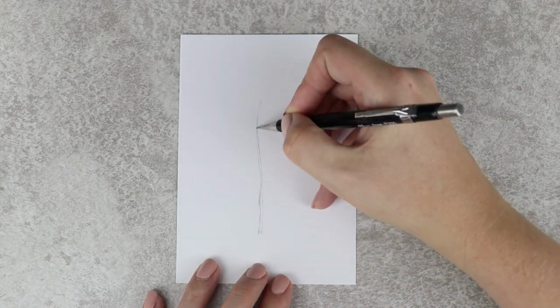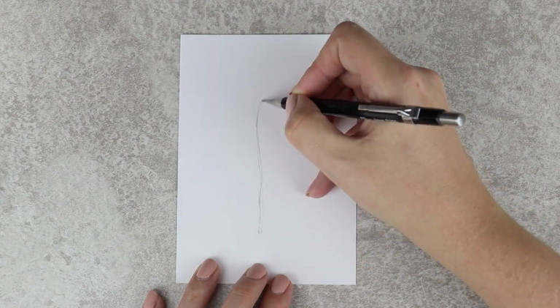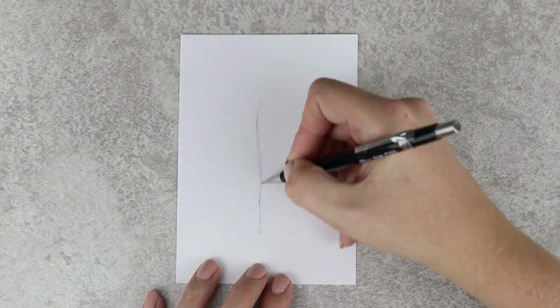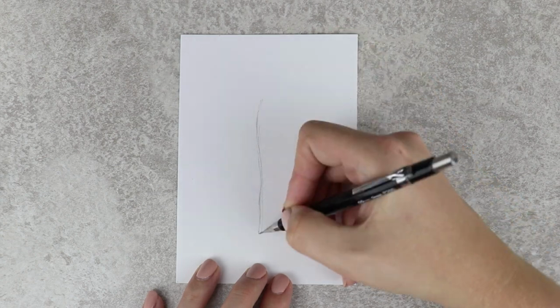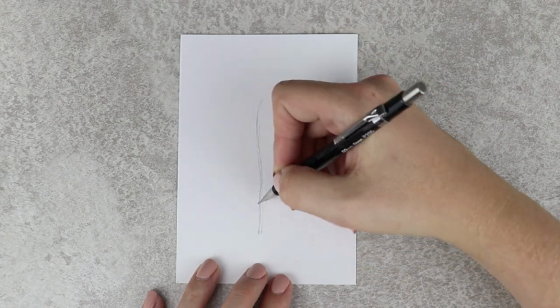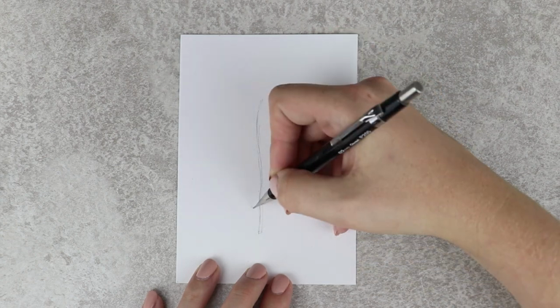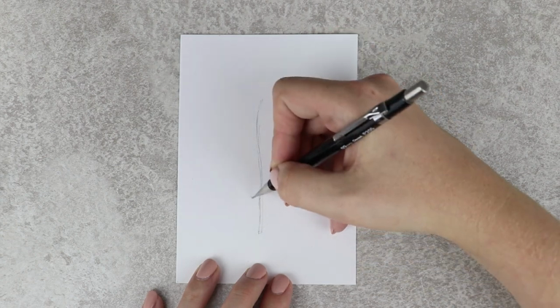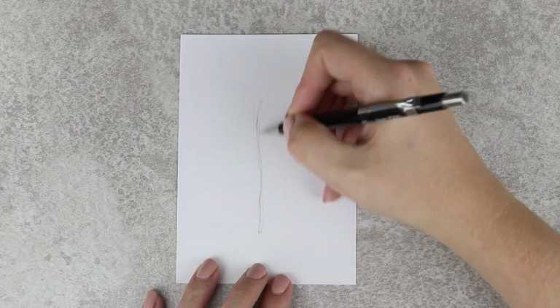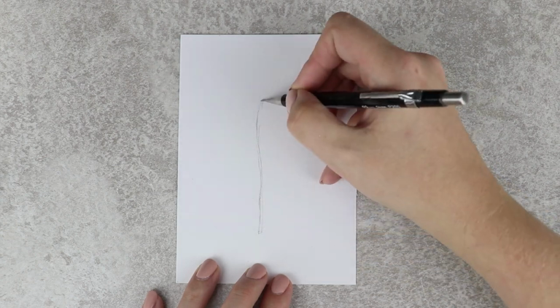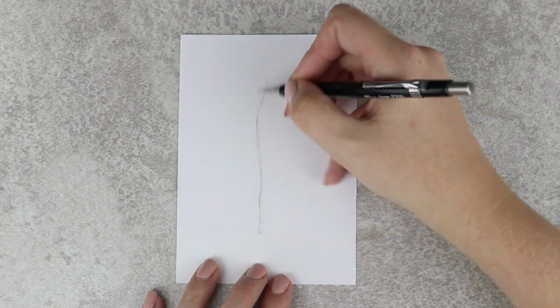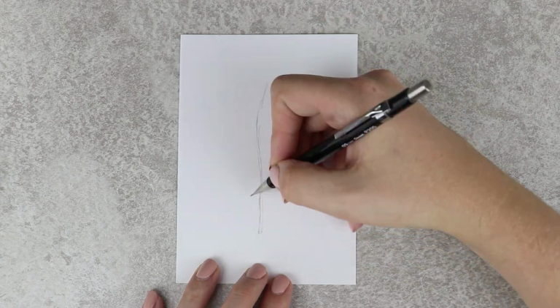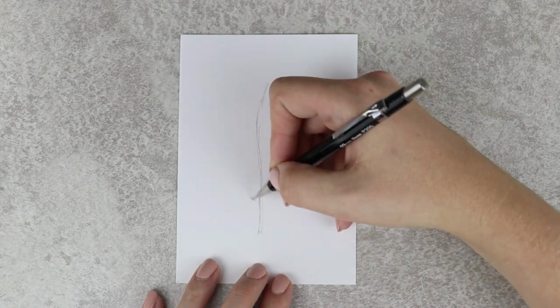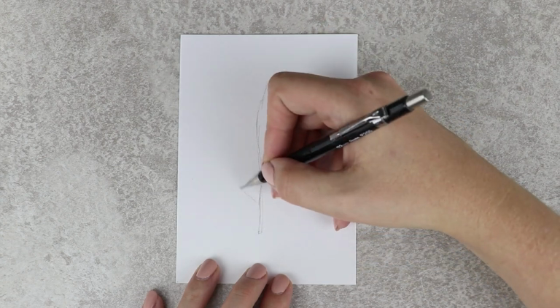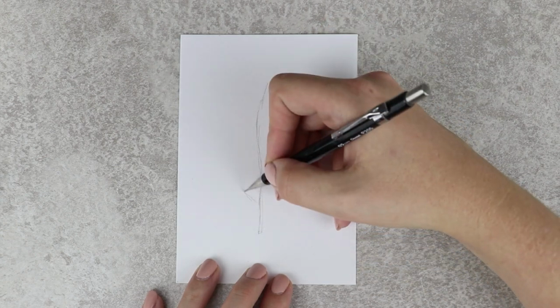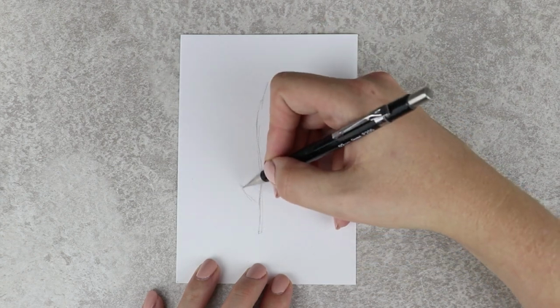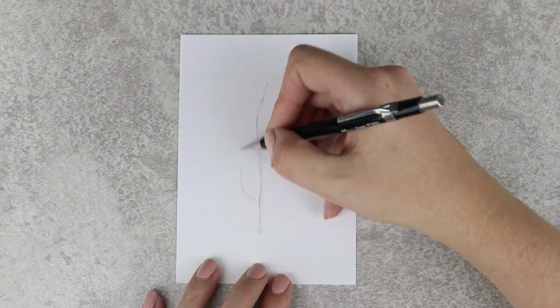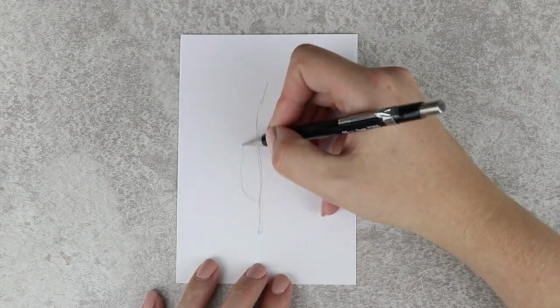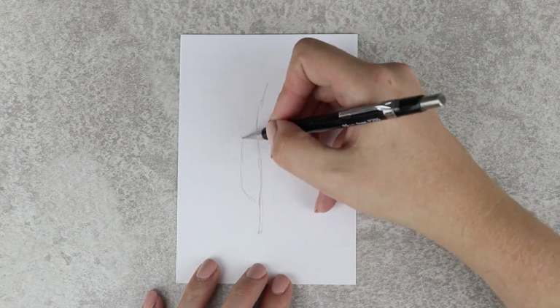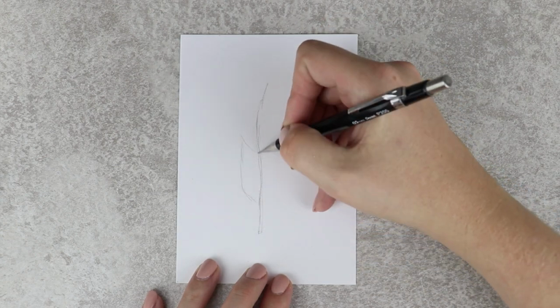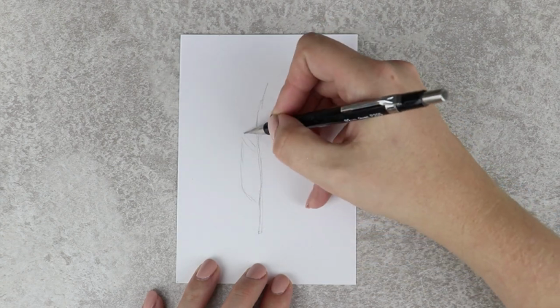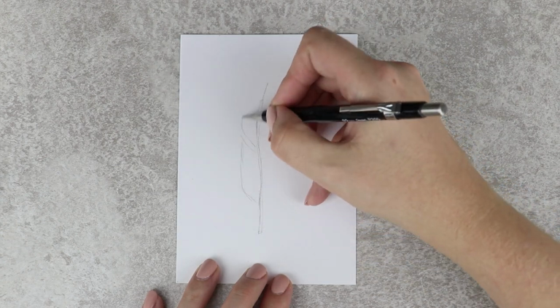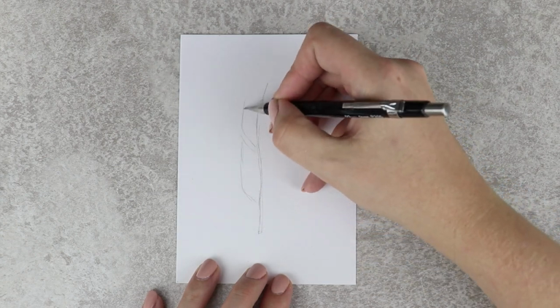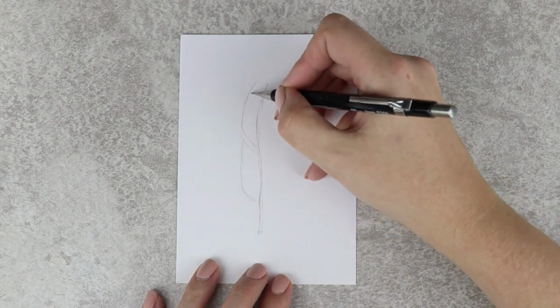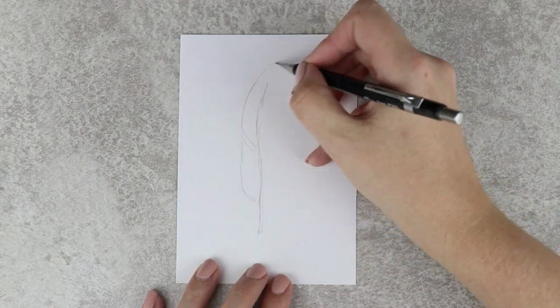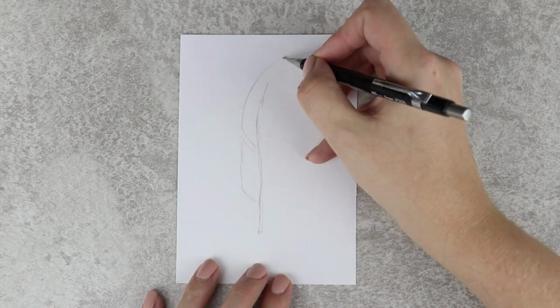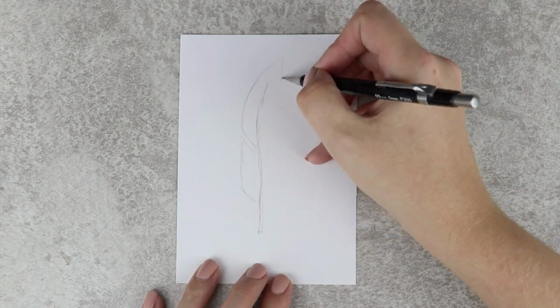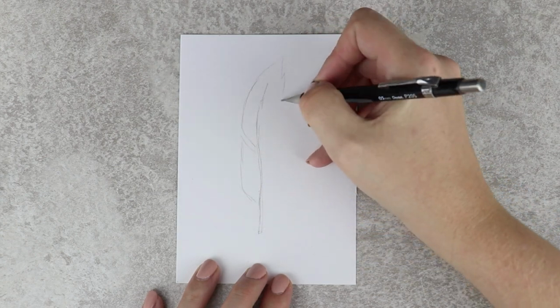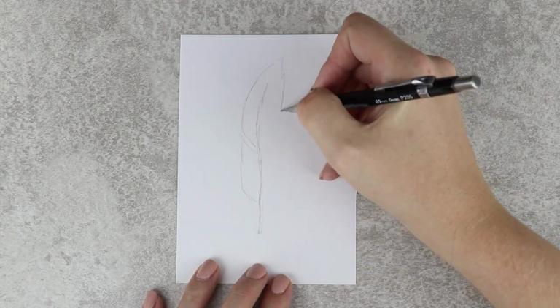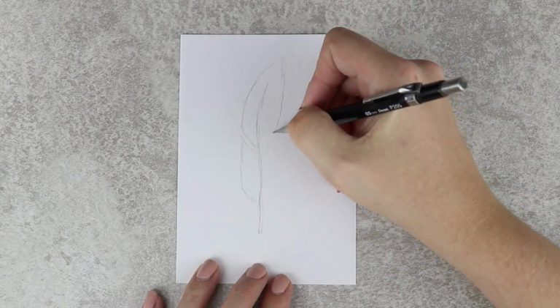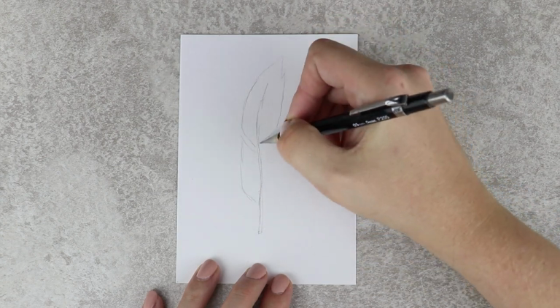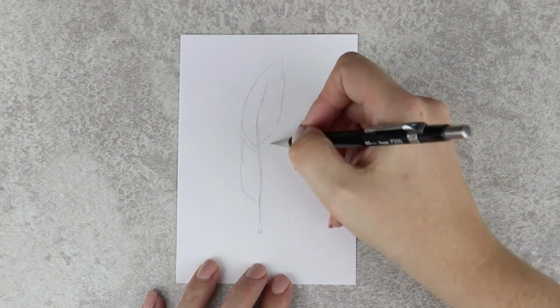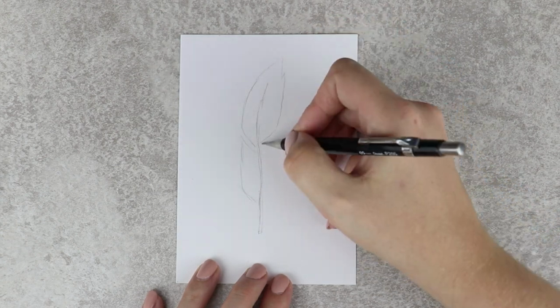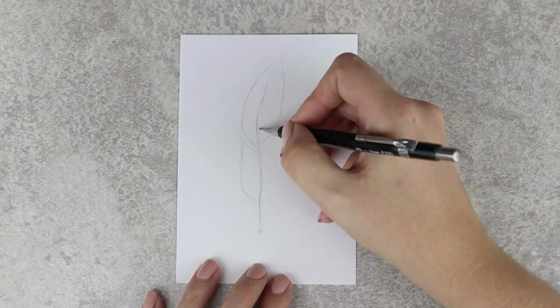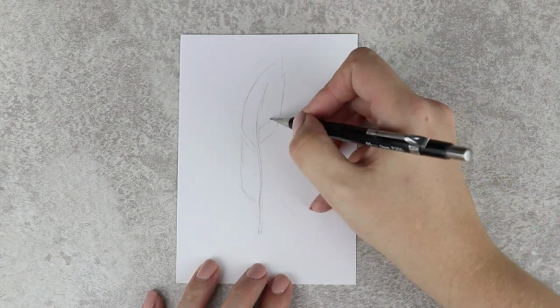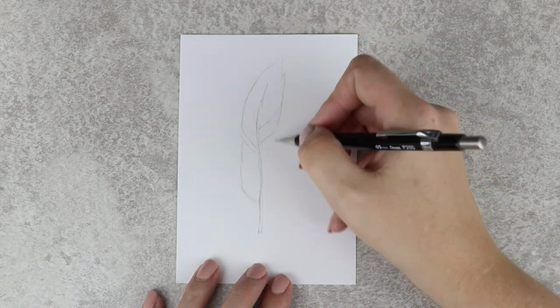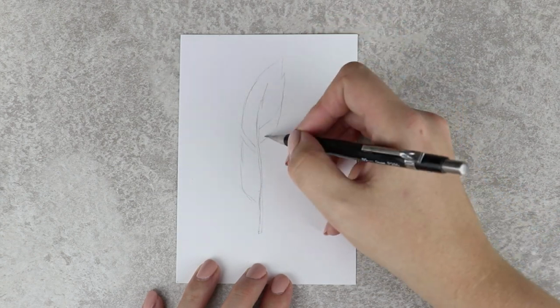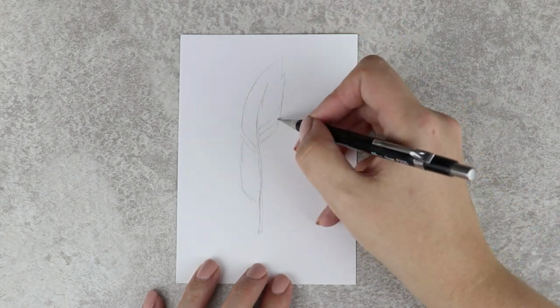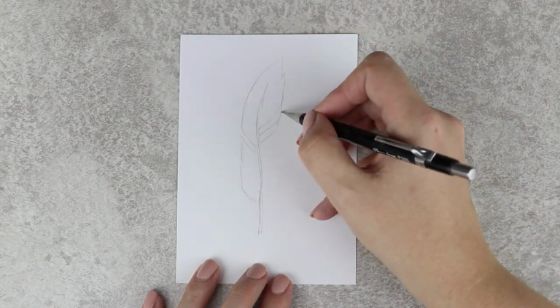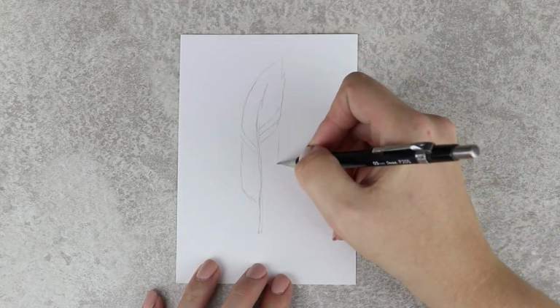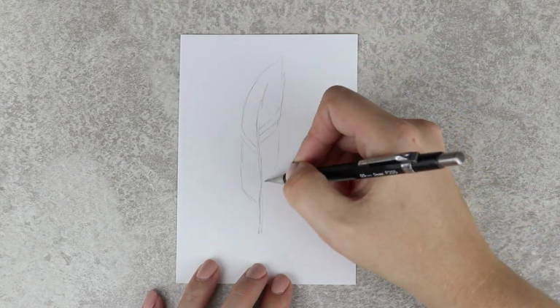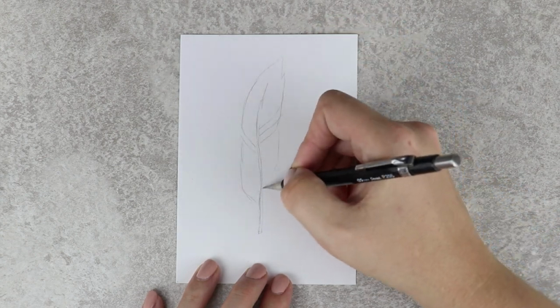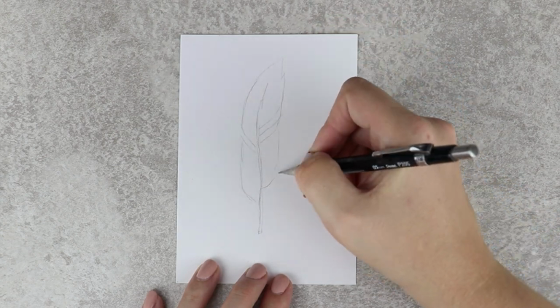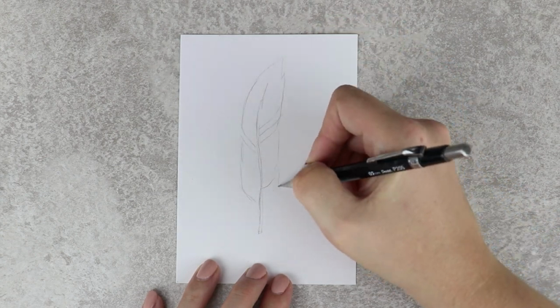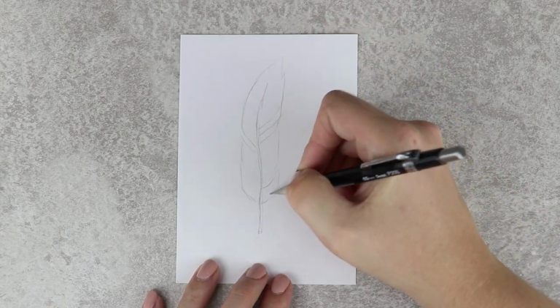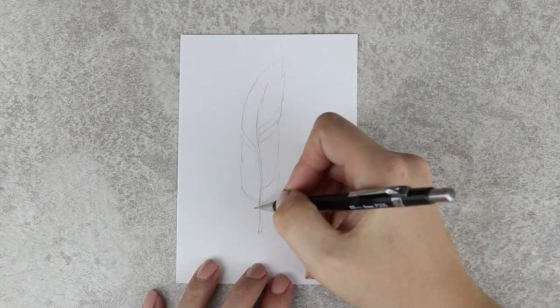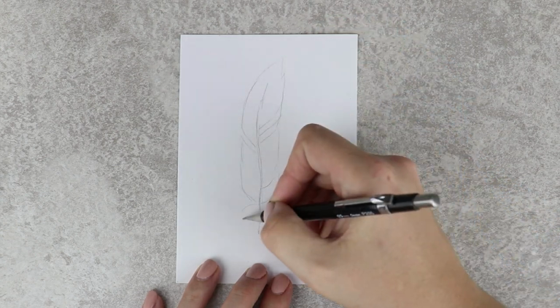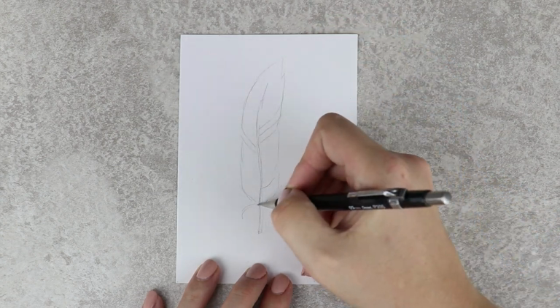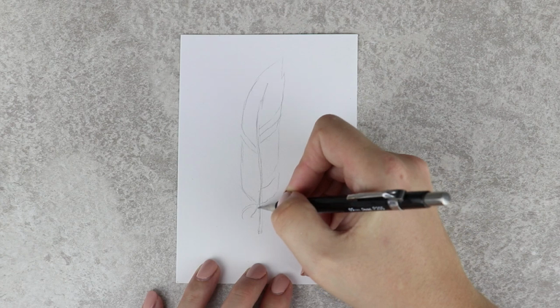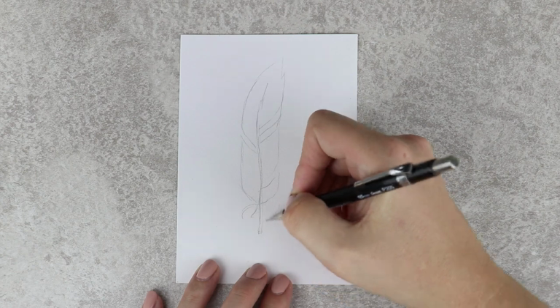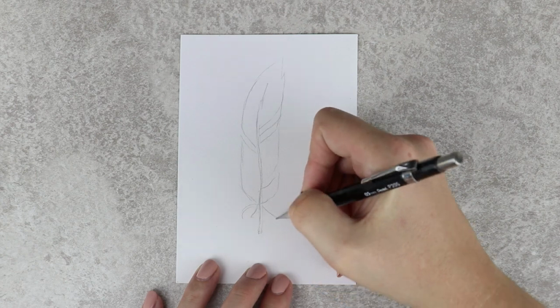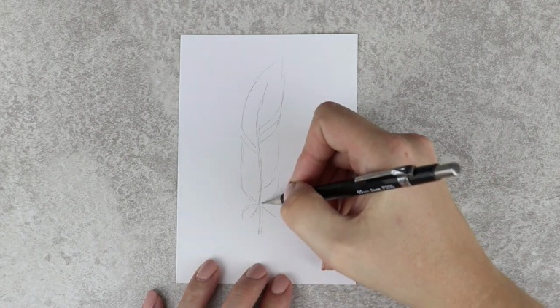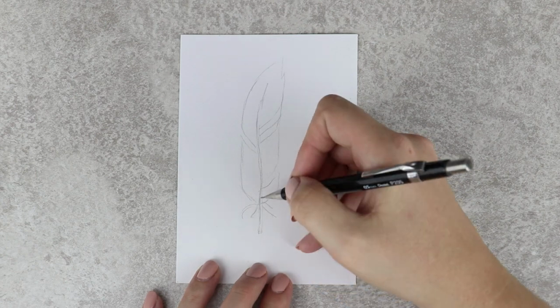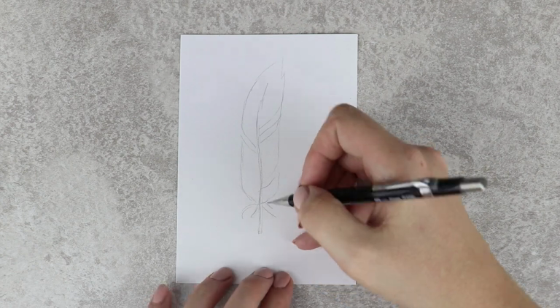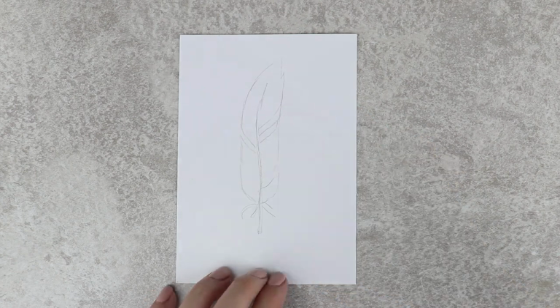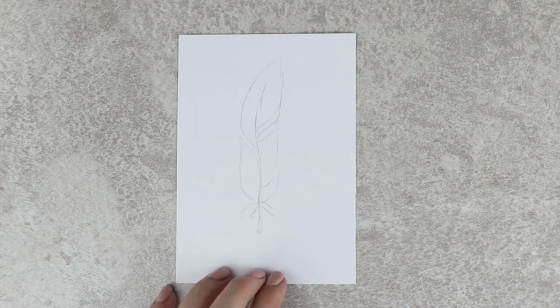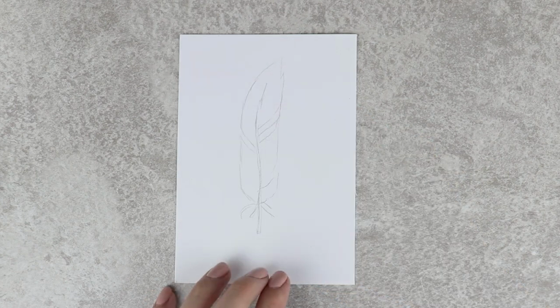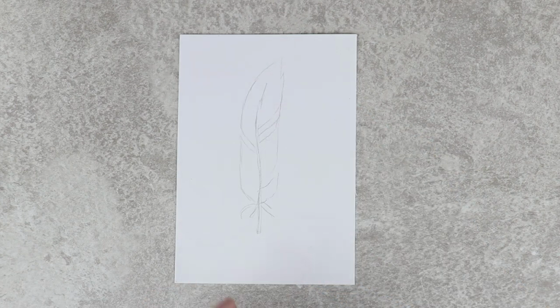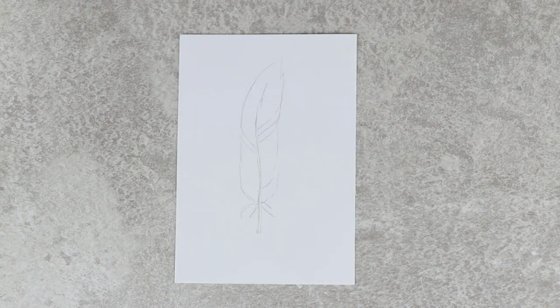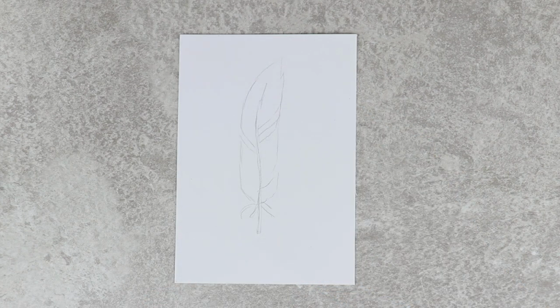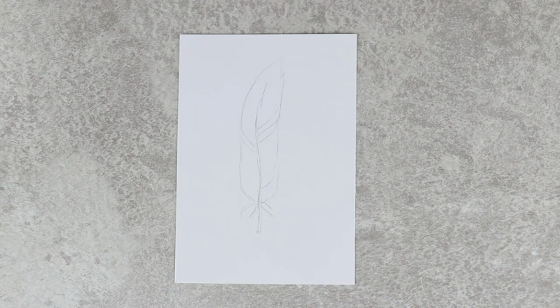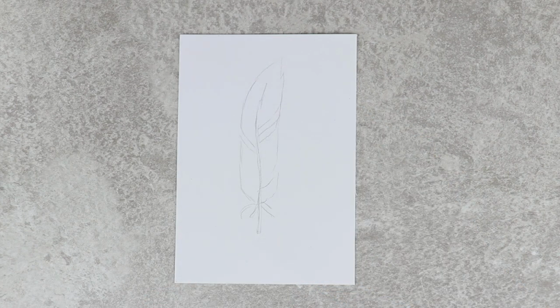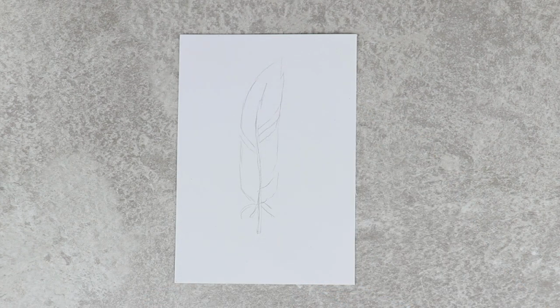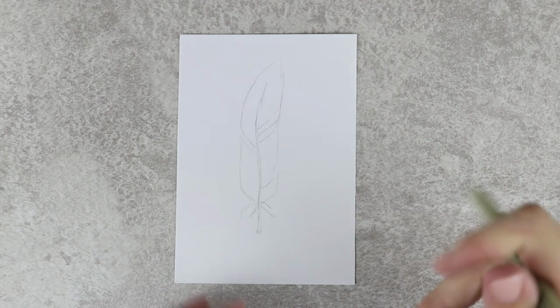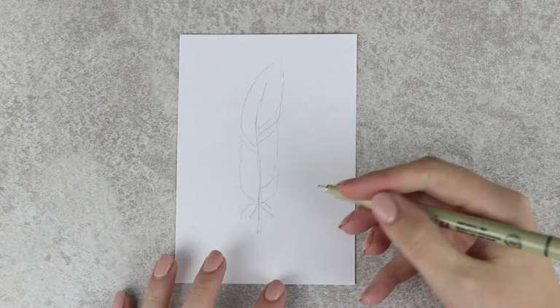The first one is quite simple. First I sketched the basic shape, then I drew the outlines with a black fineliner.